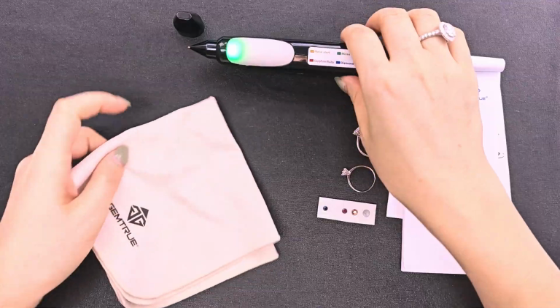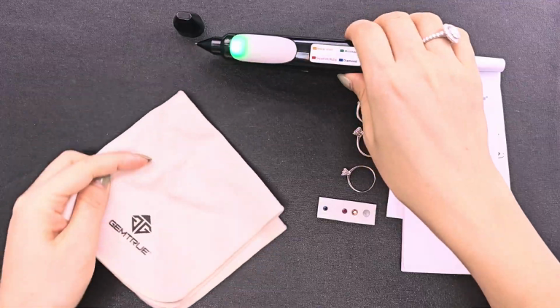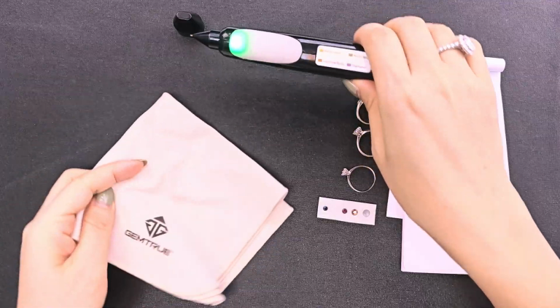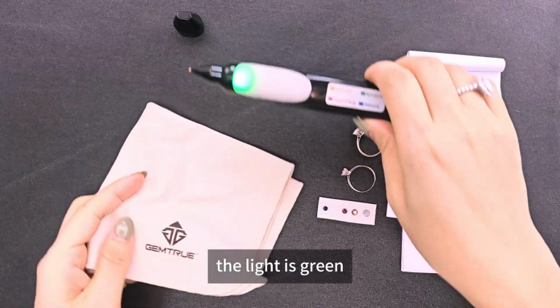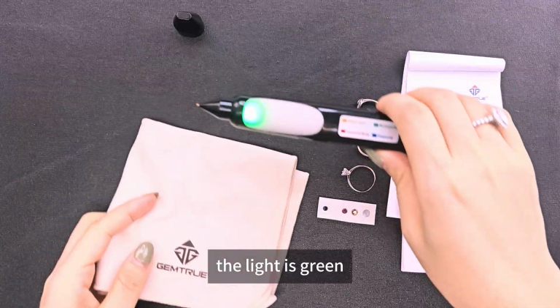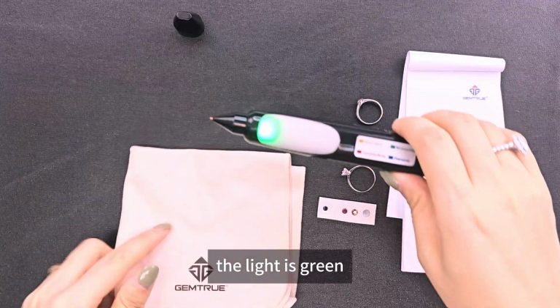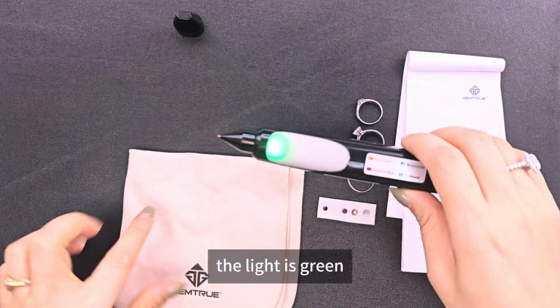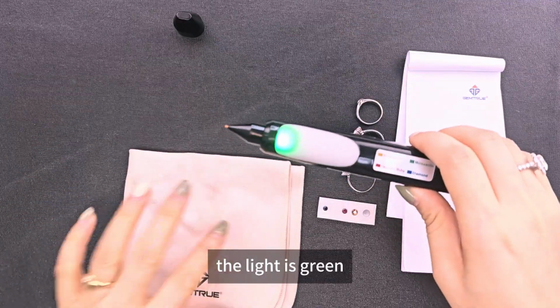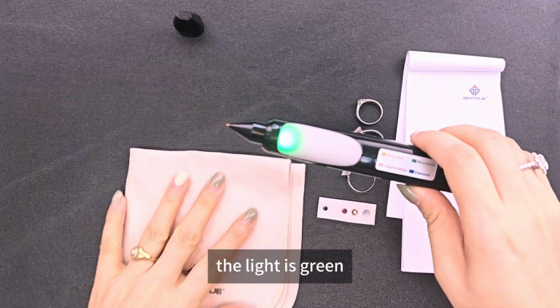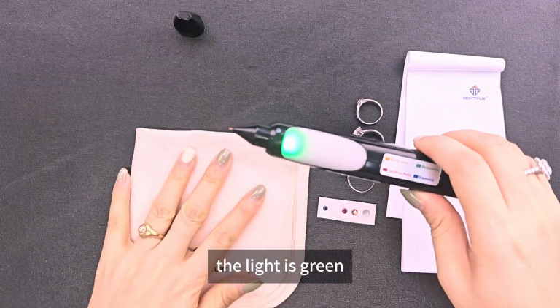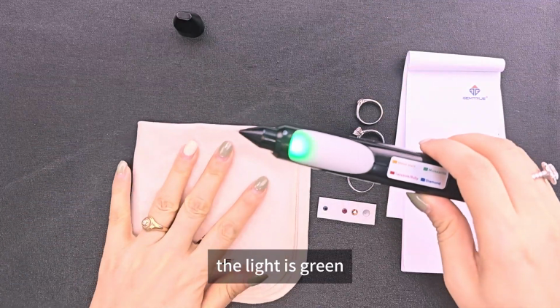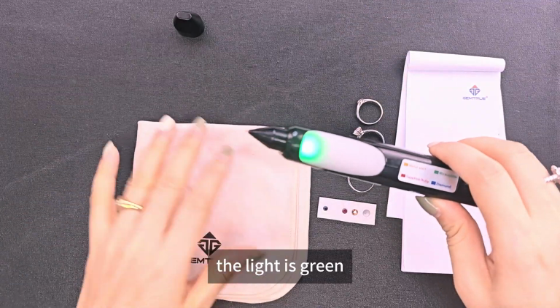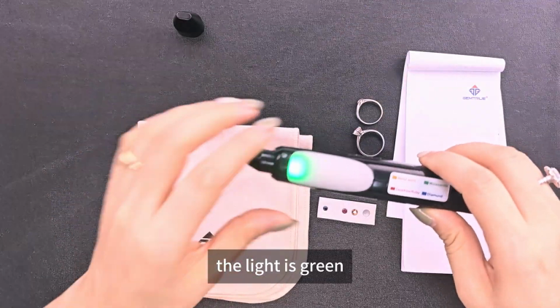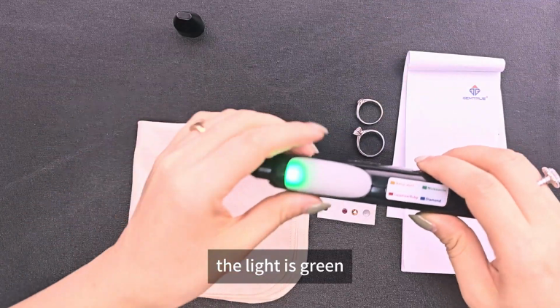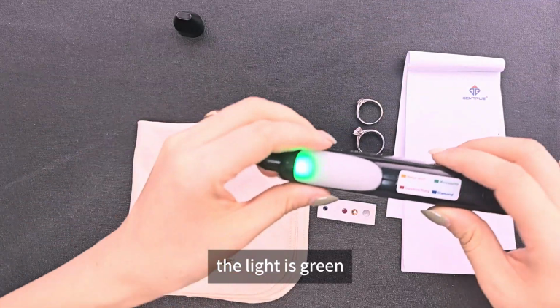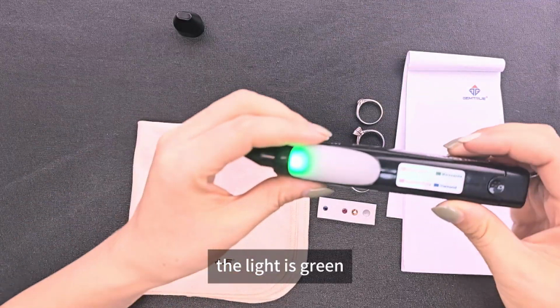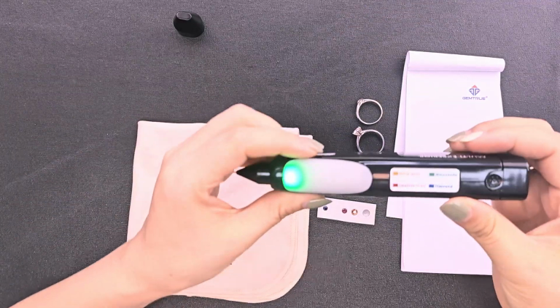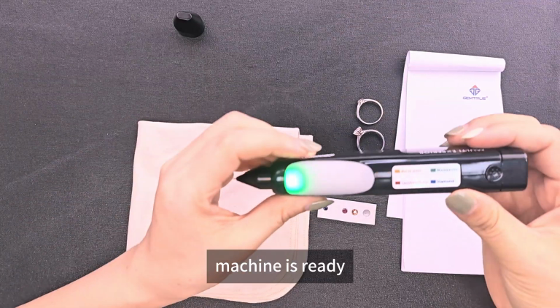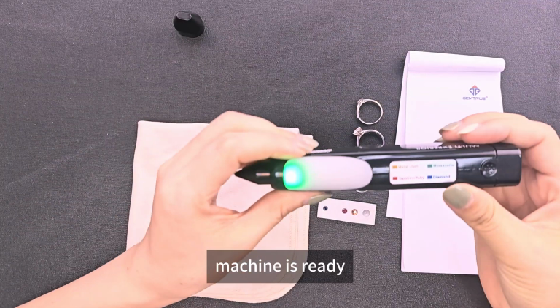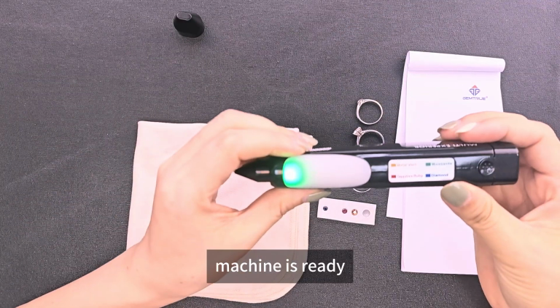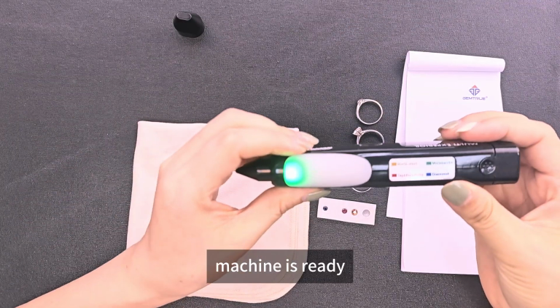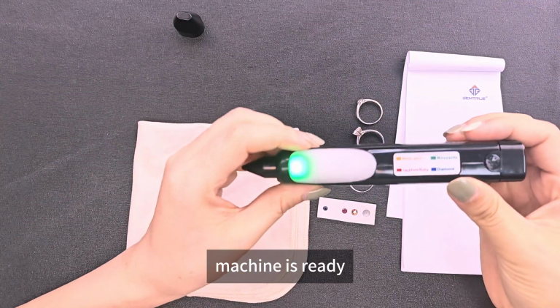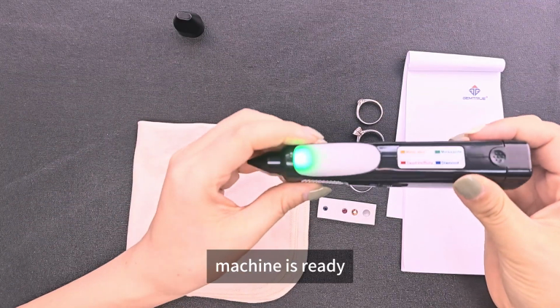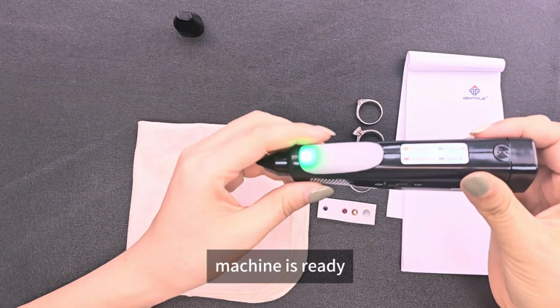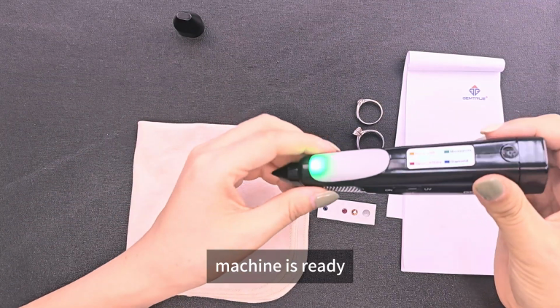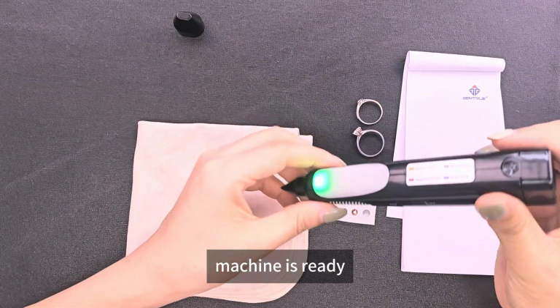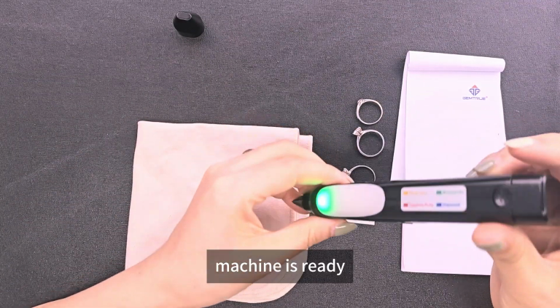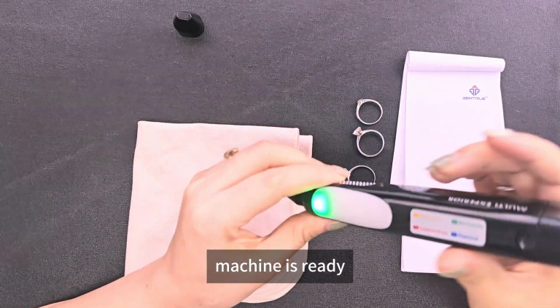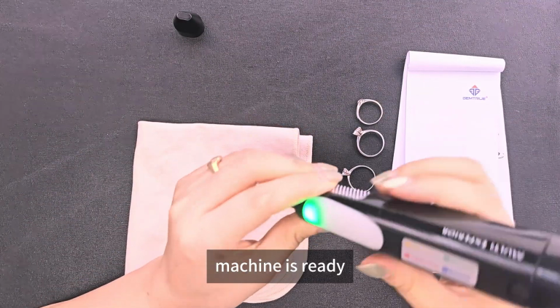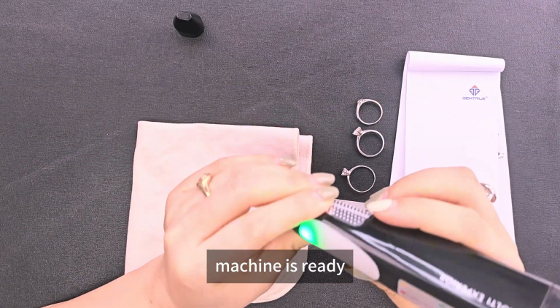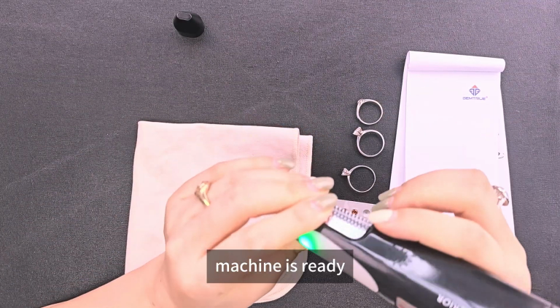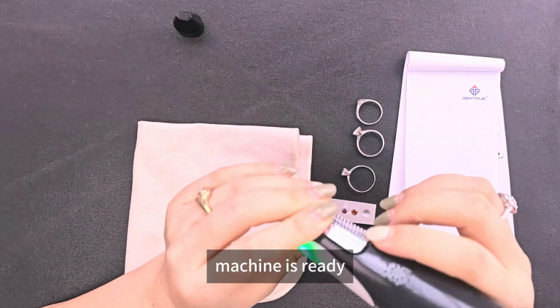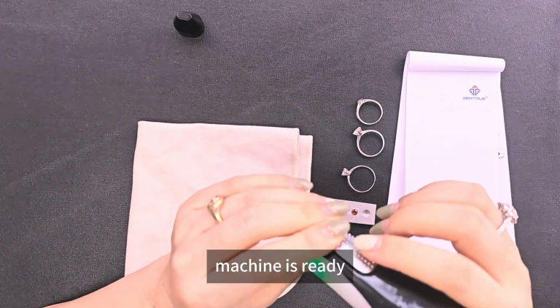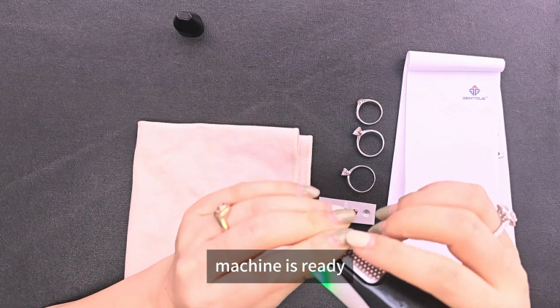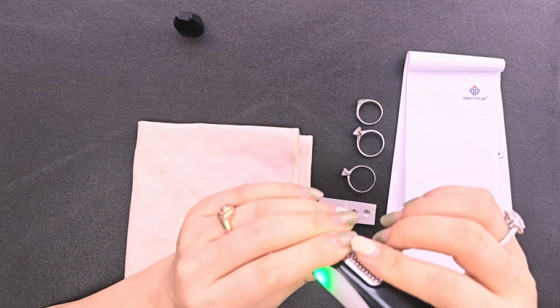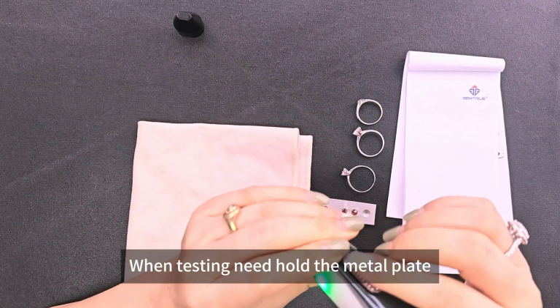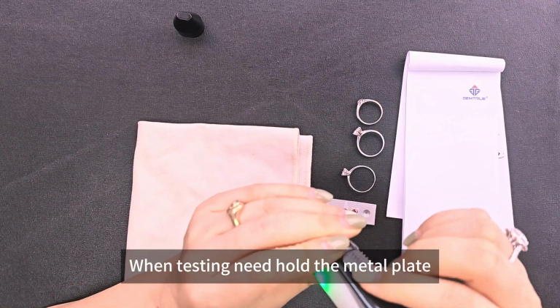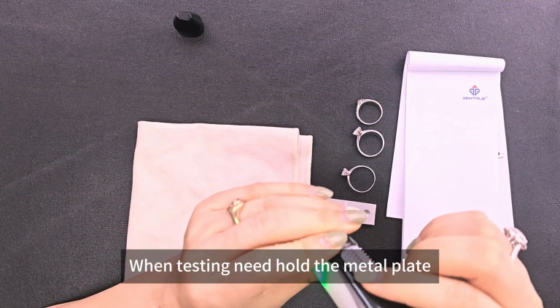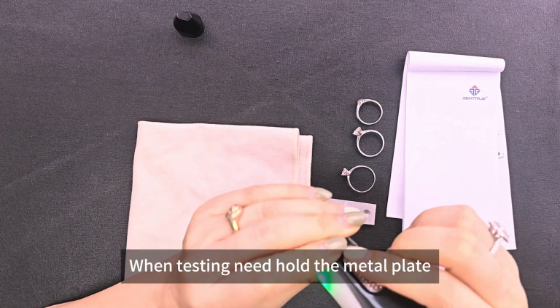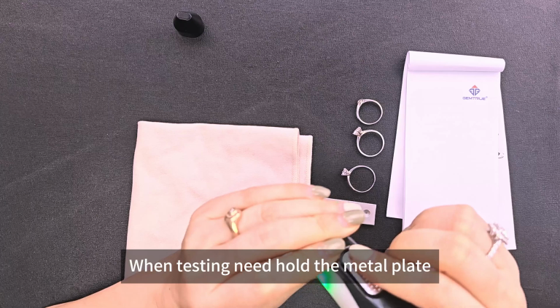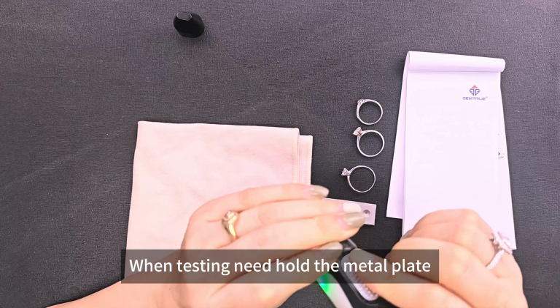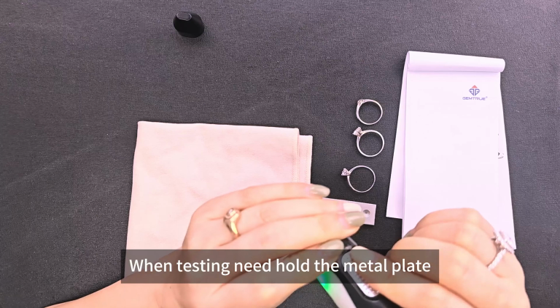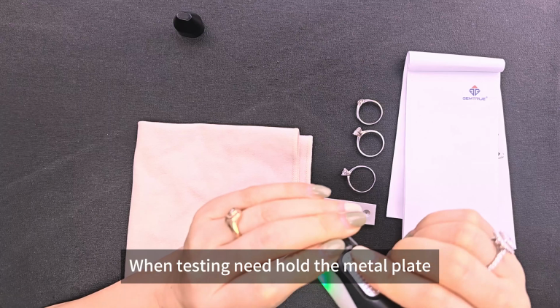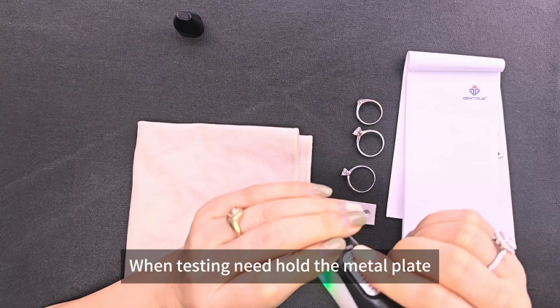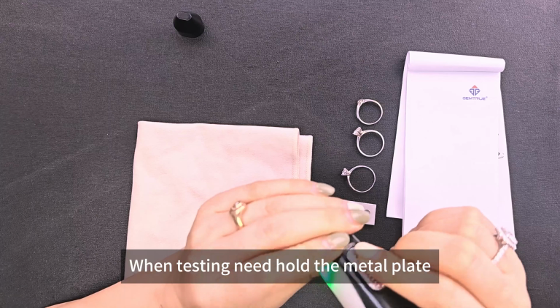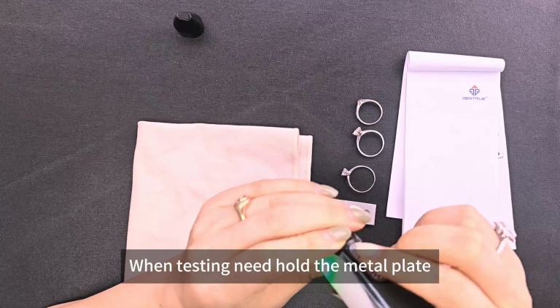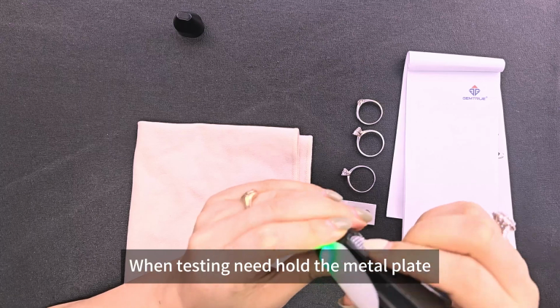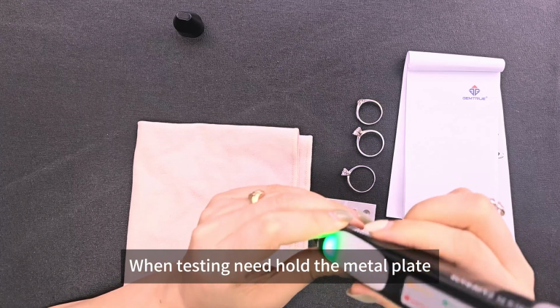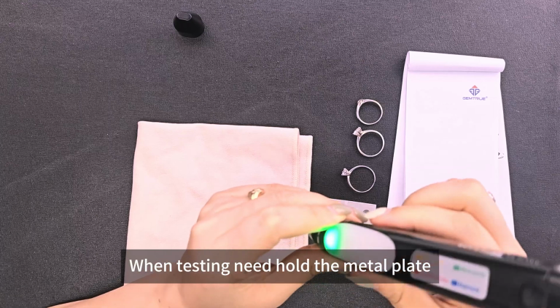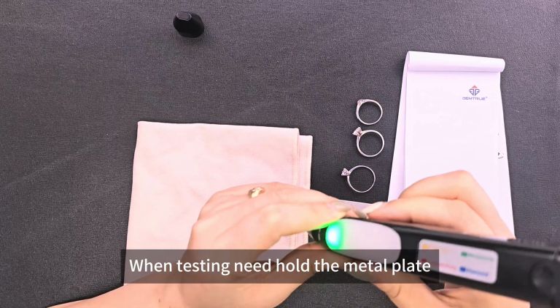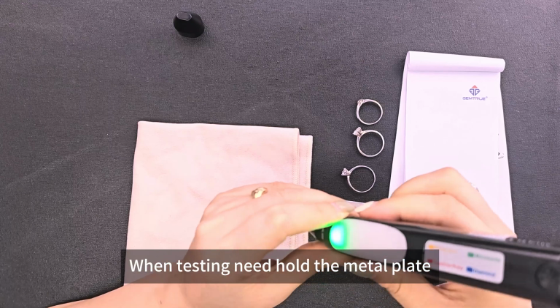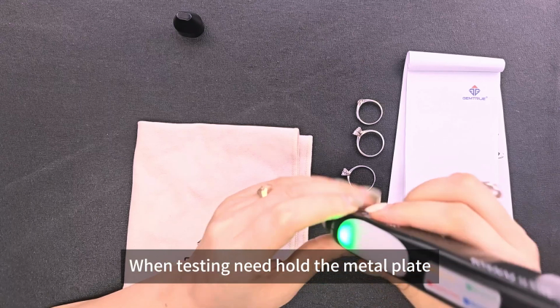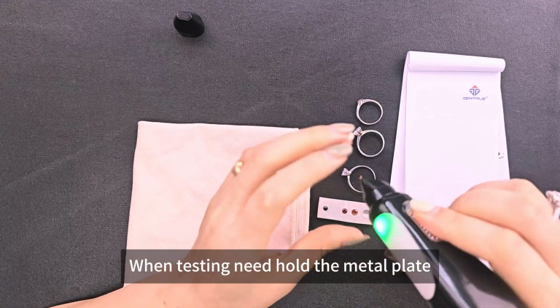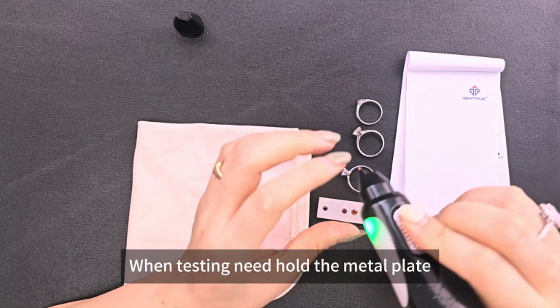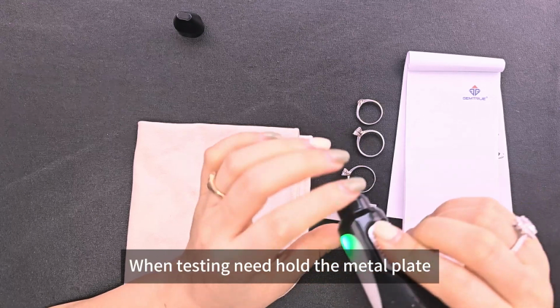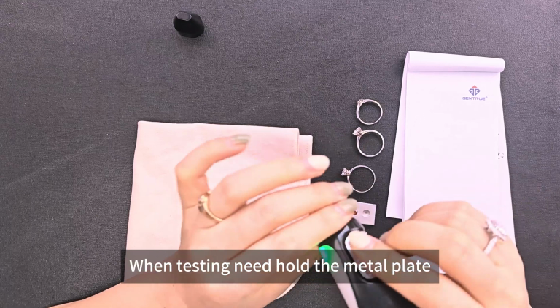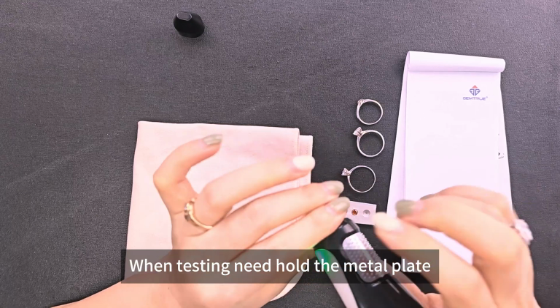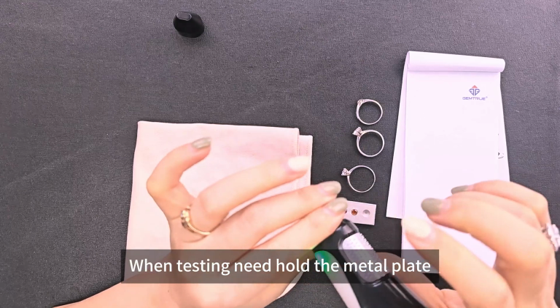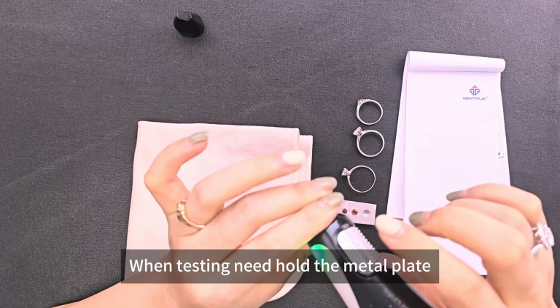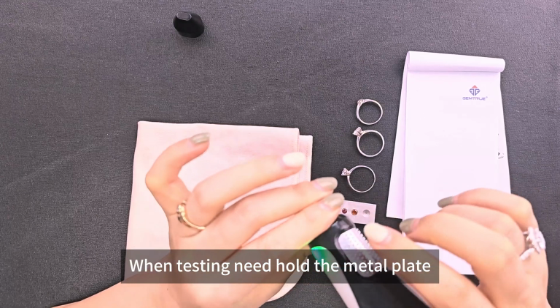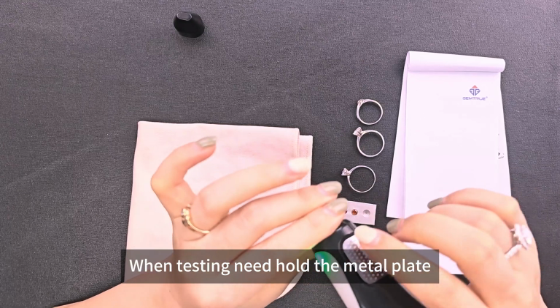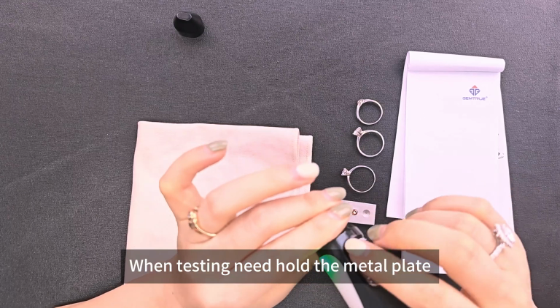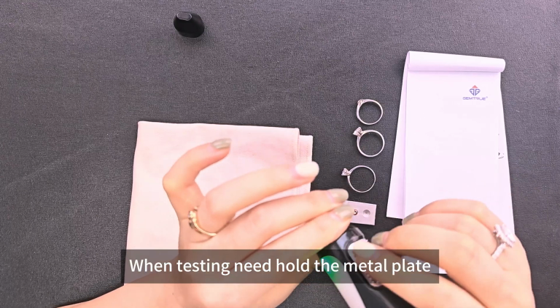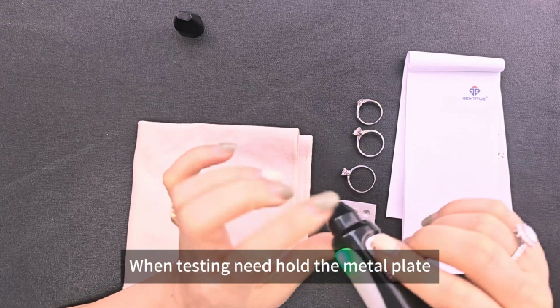Now the light is green. That means the machine is ready. When testing, hold the metal plate — this is the metal plate.